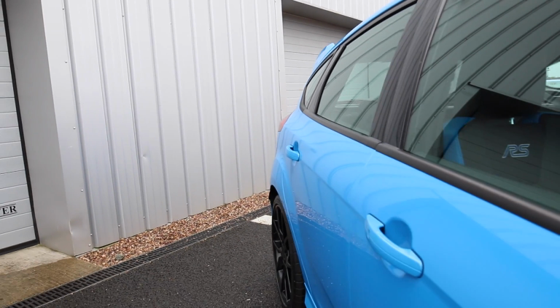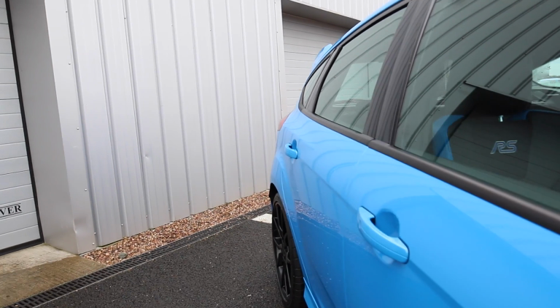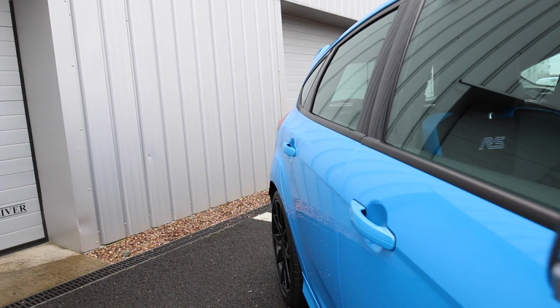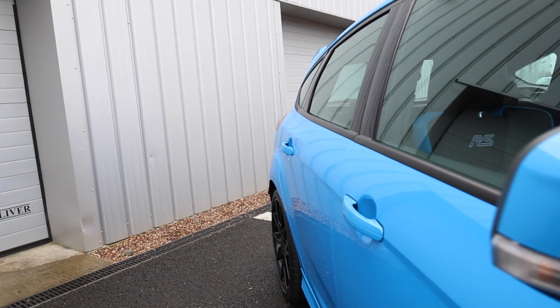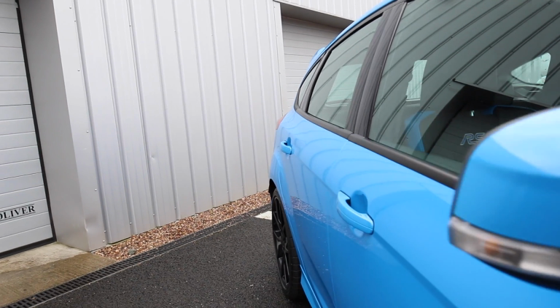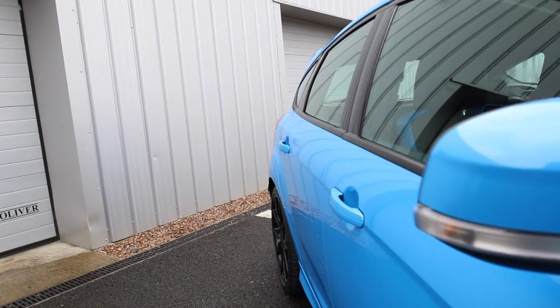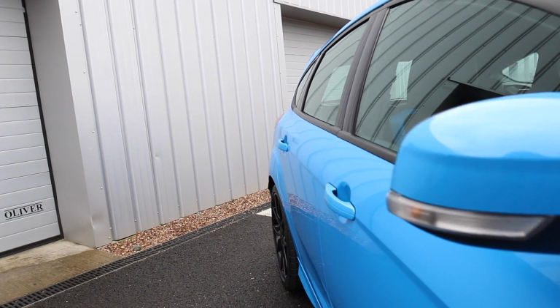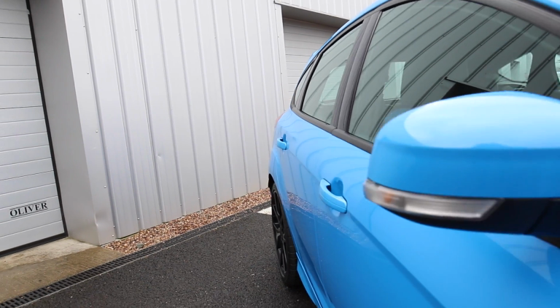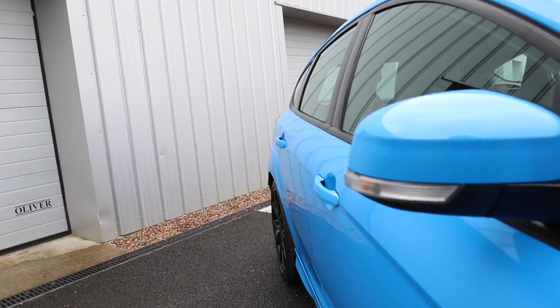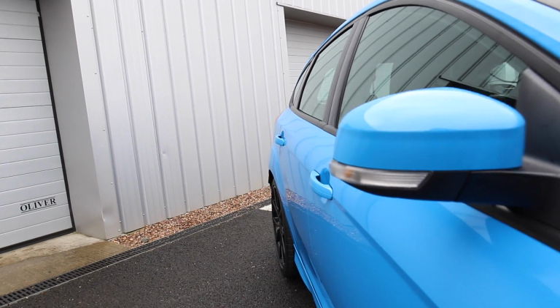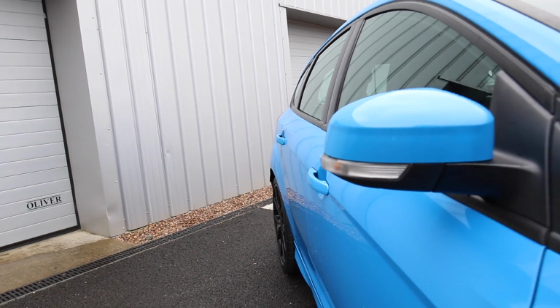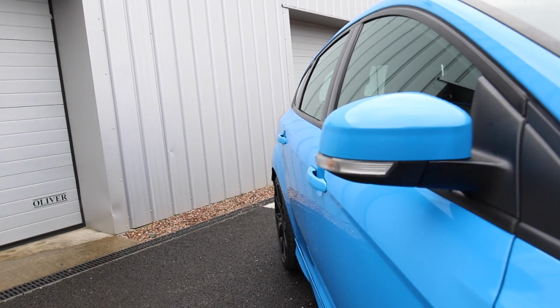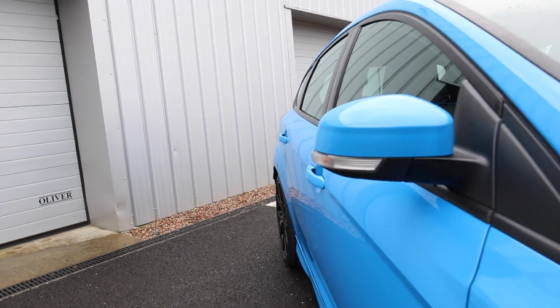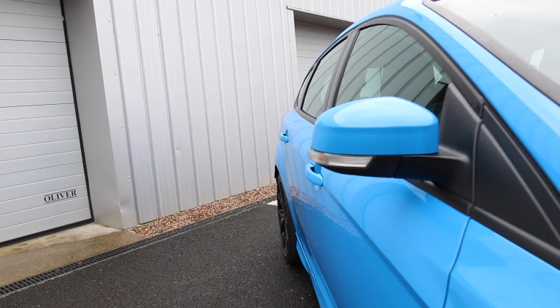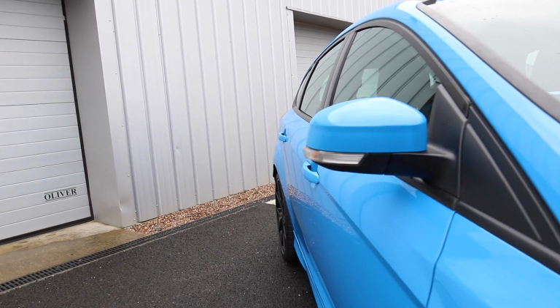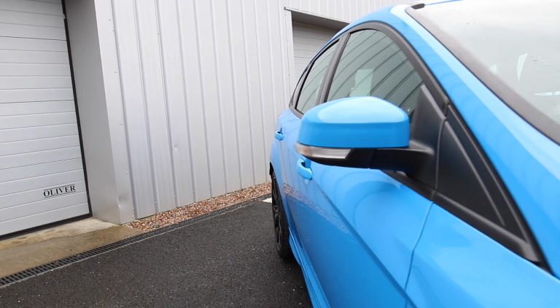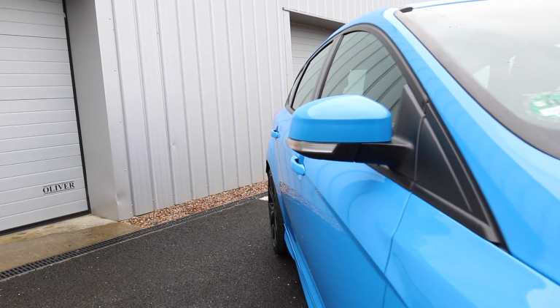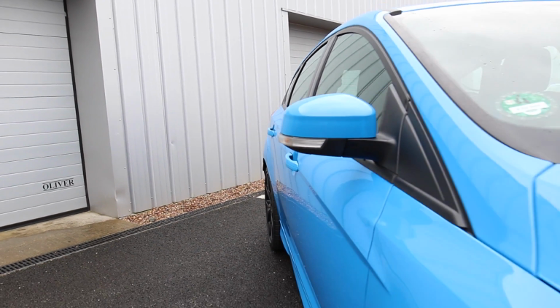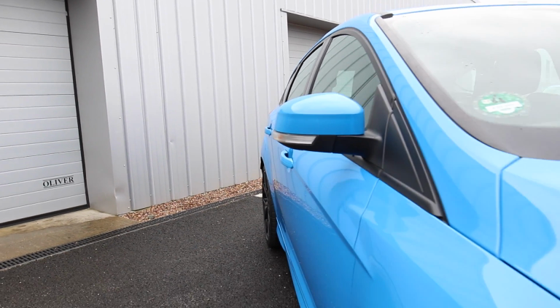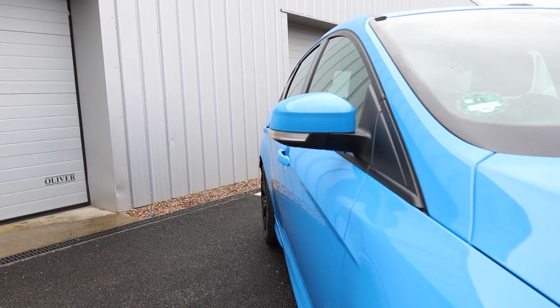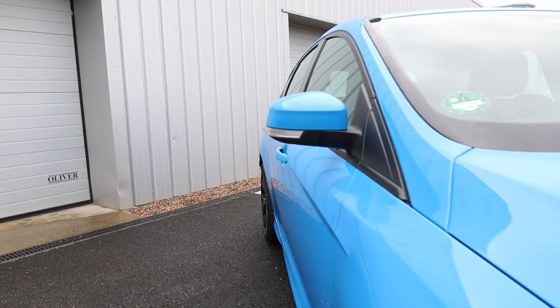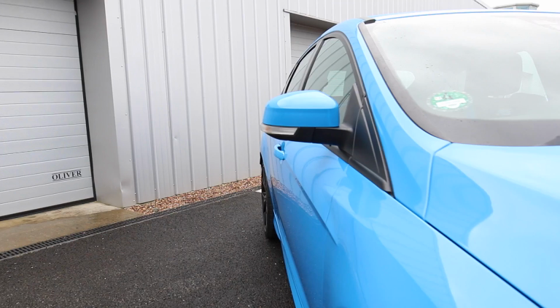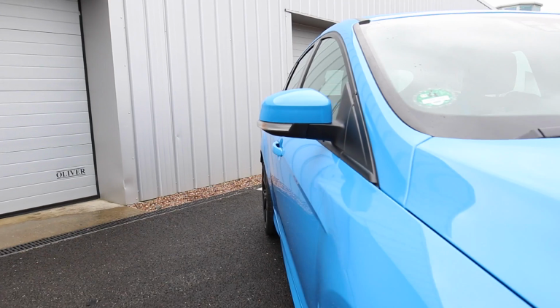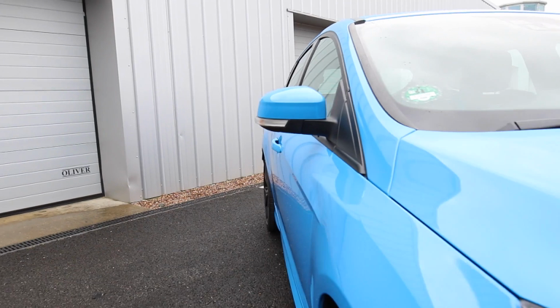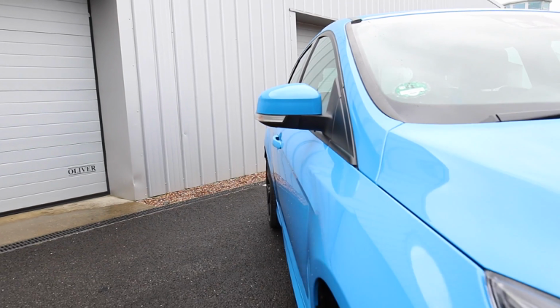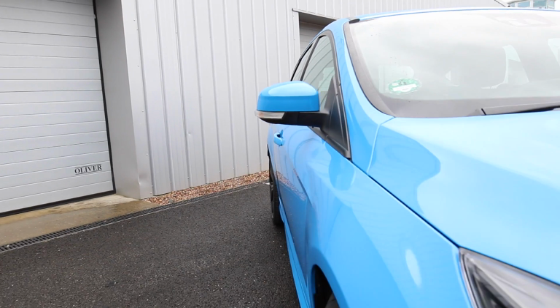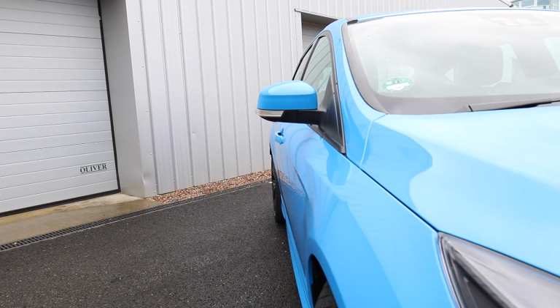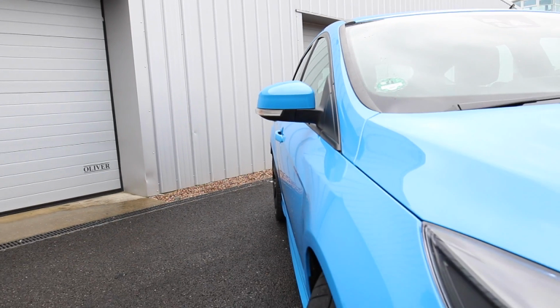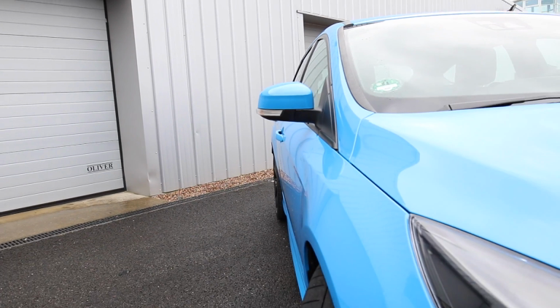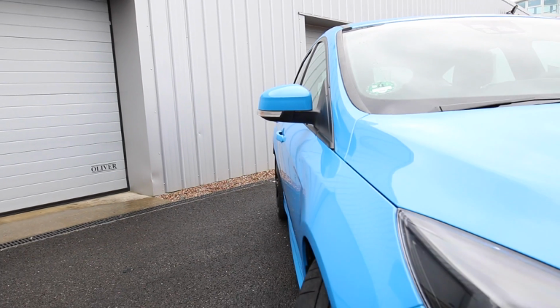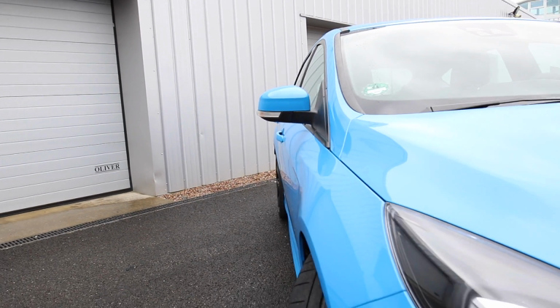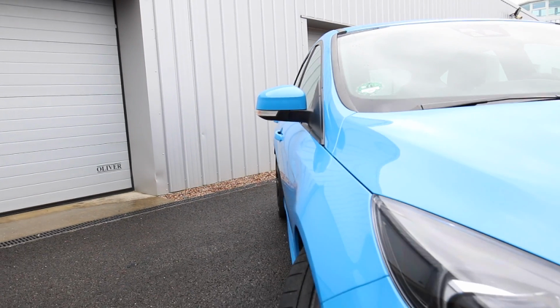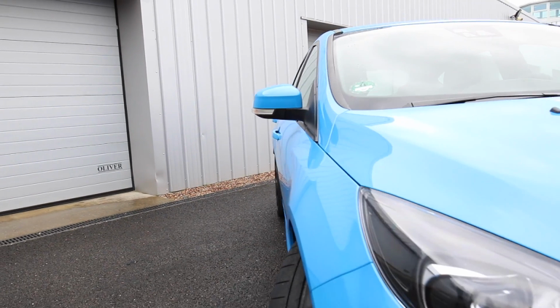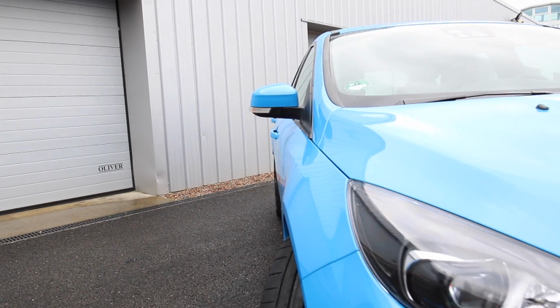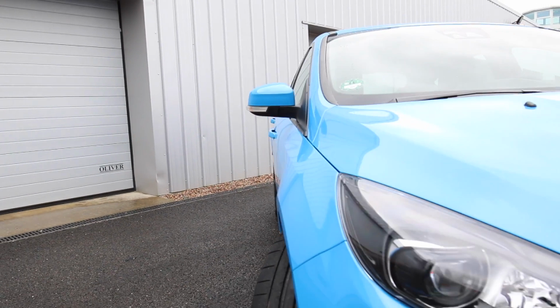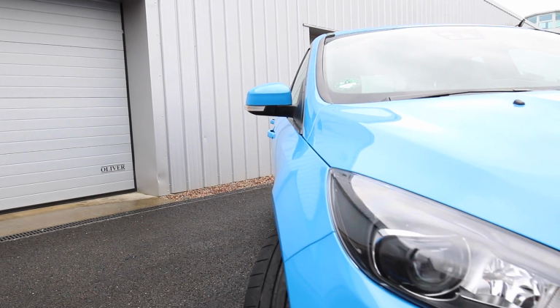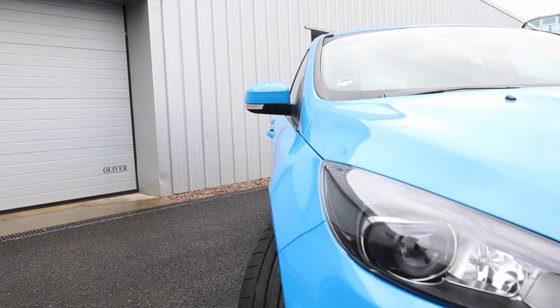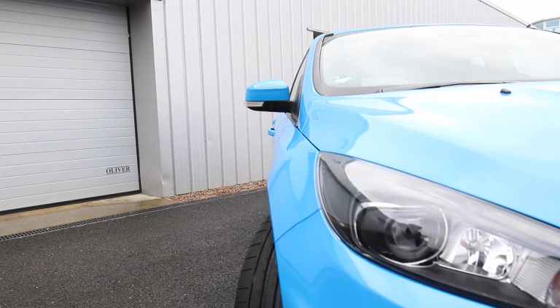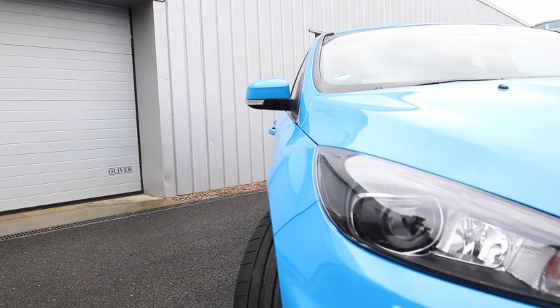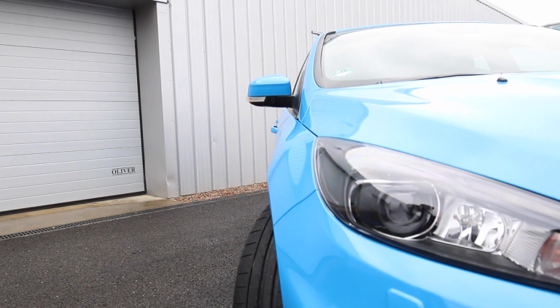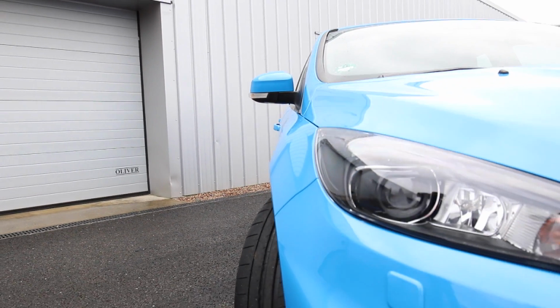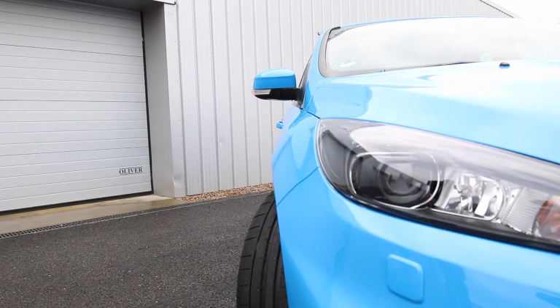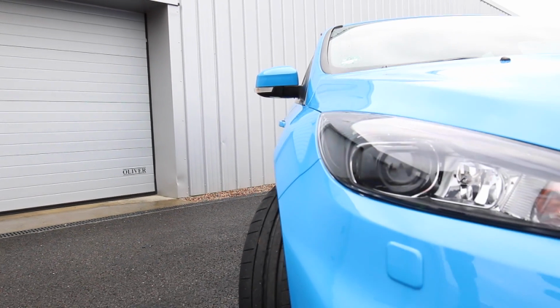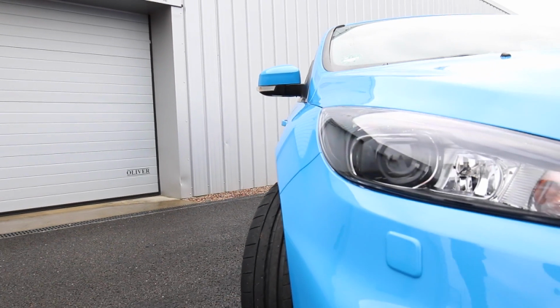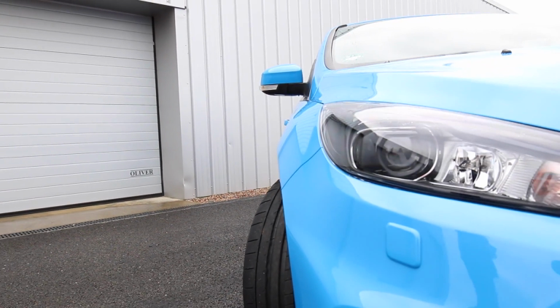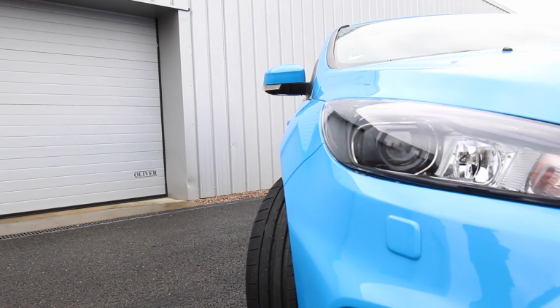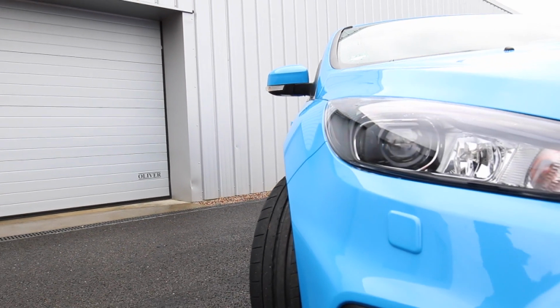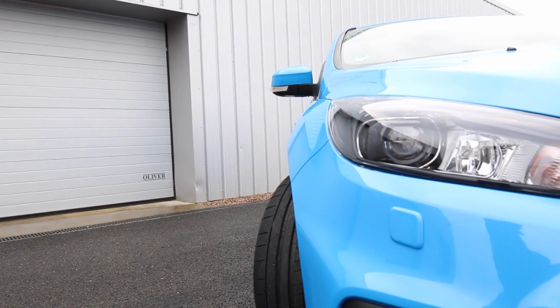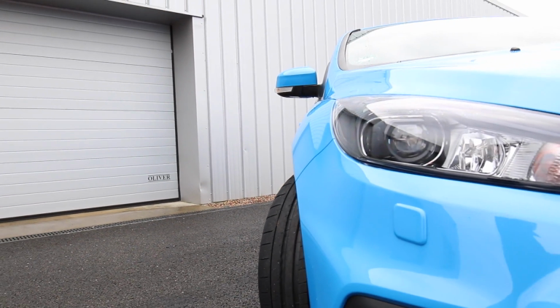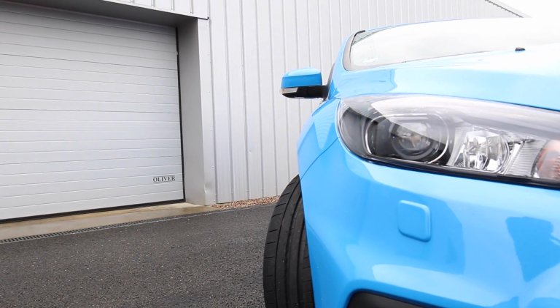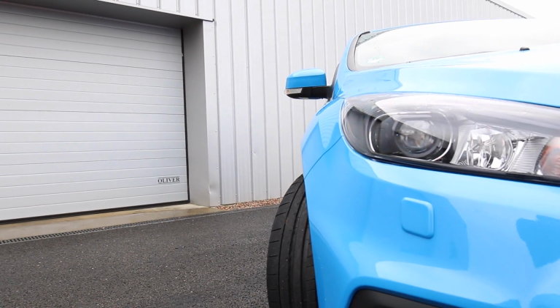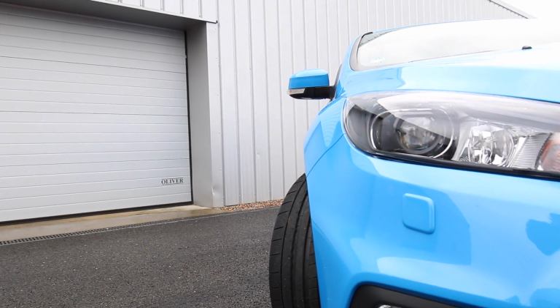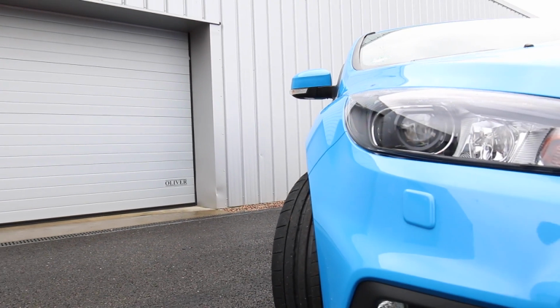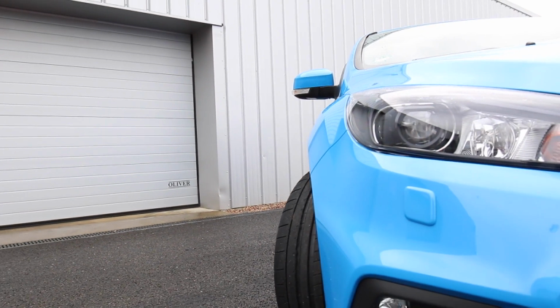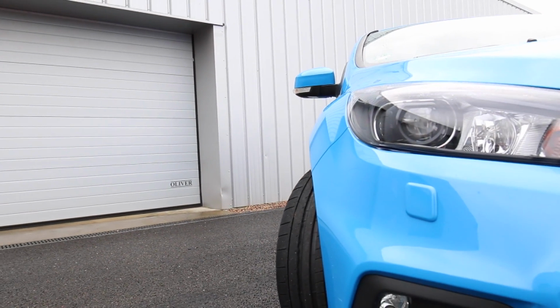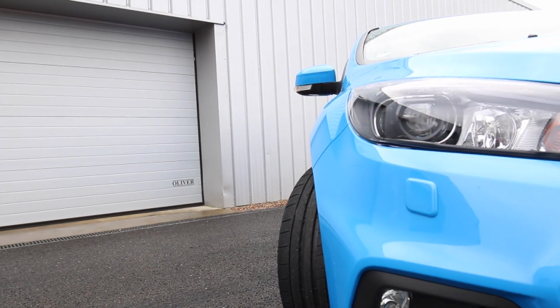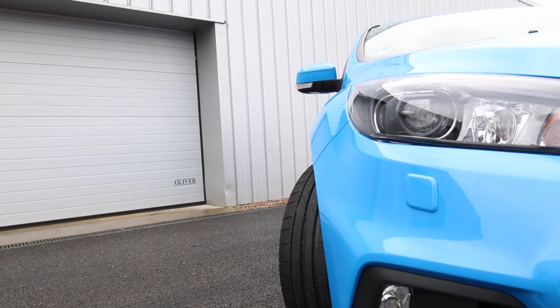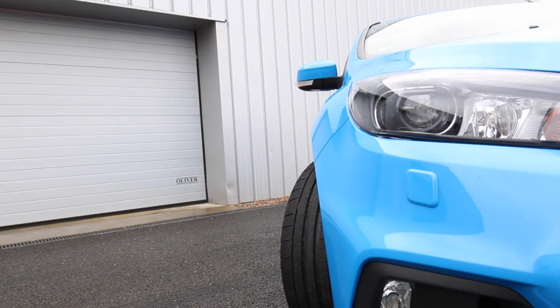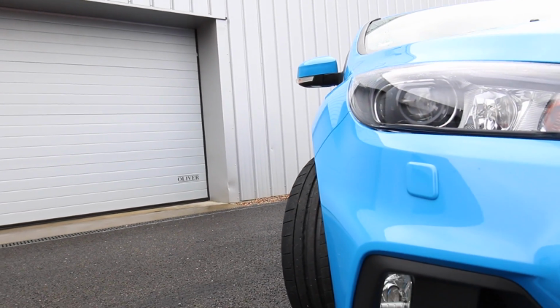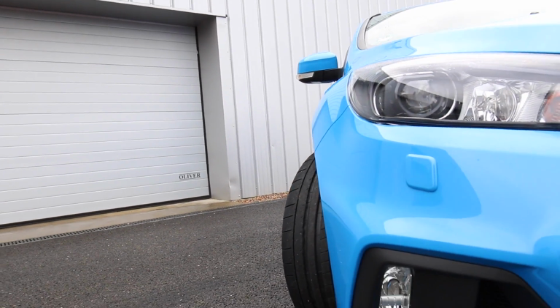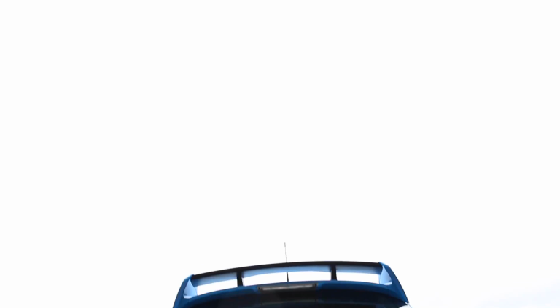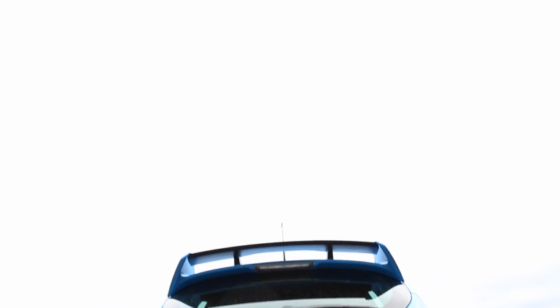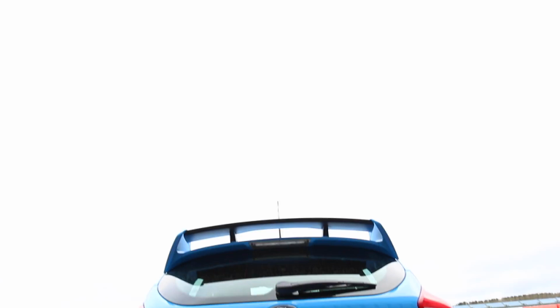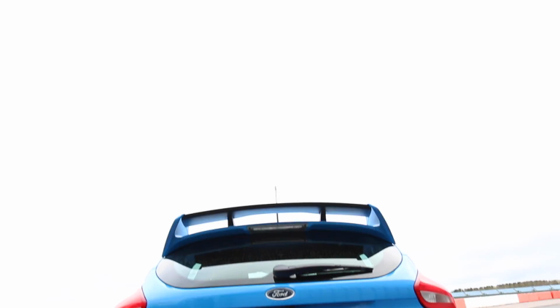There are four other colors to choose from in terms of the Ford Focus RS. Are there any others that take your fancy, or is the blue for you?